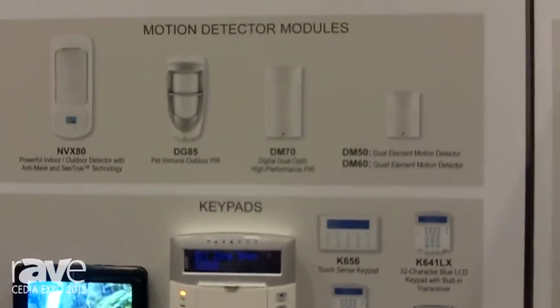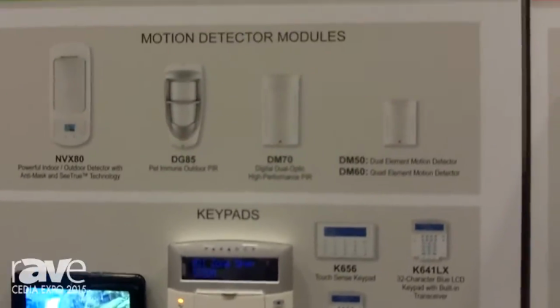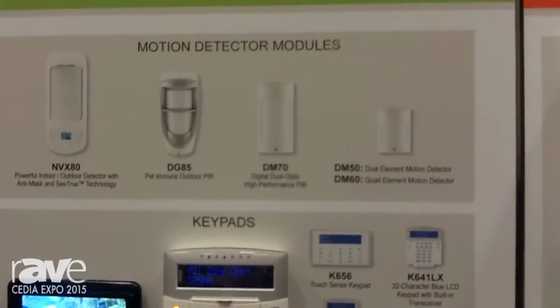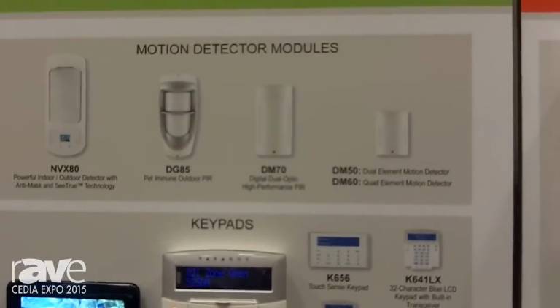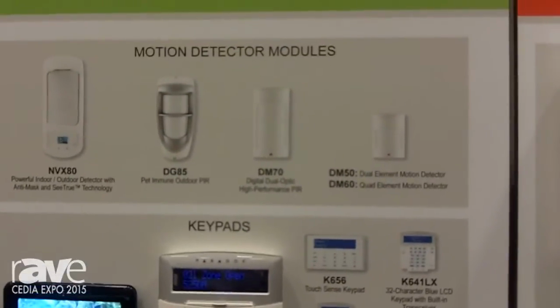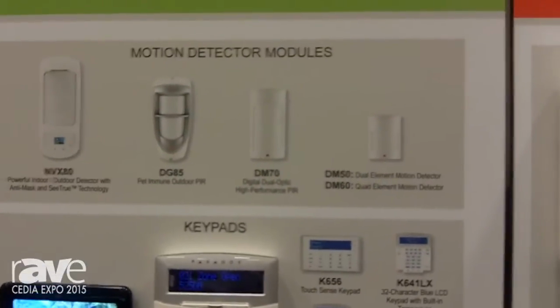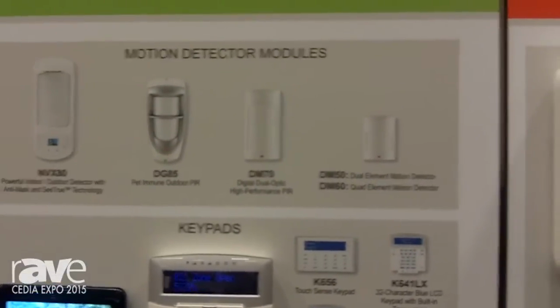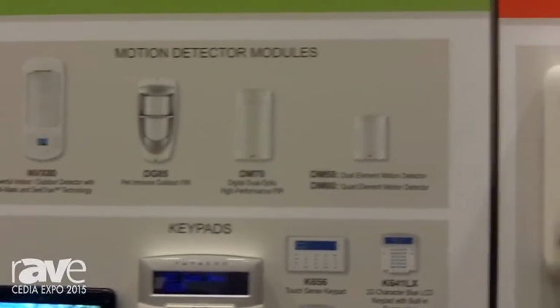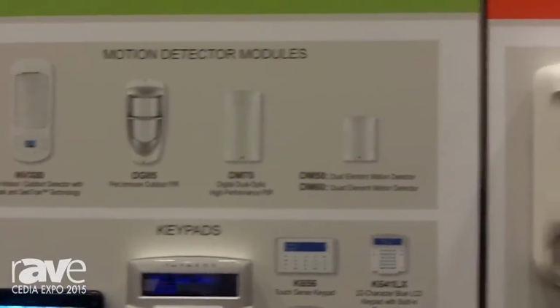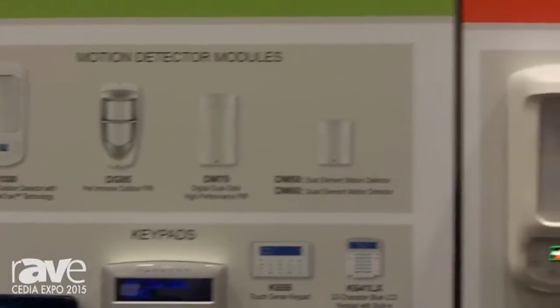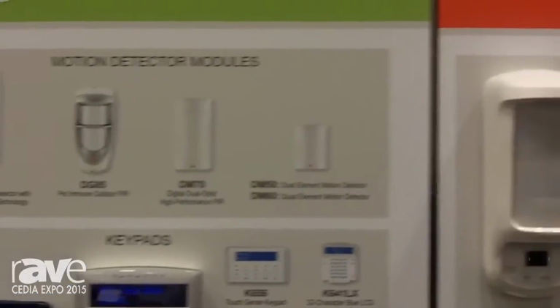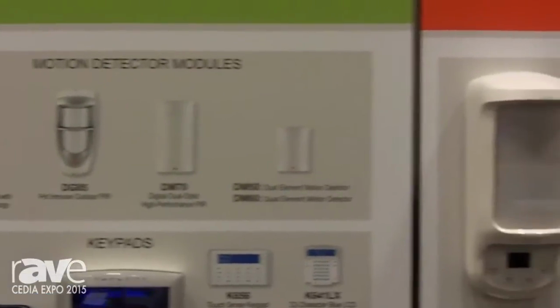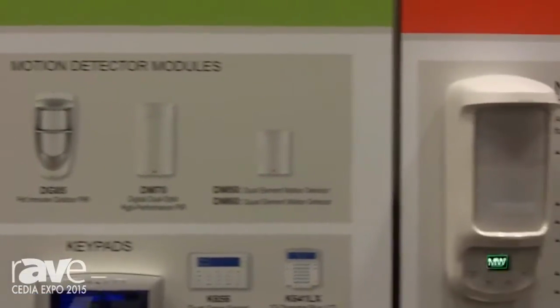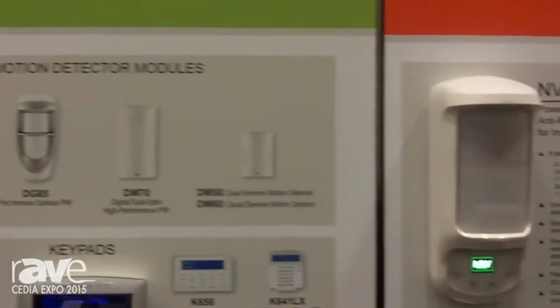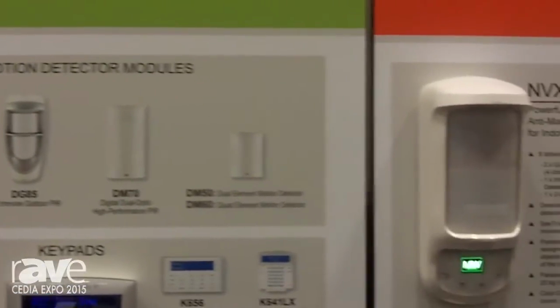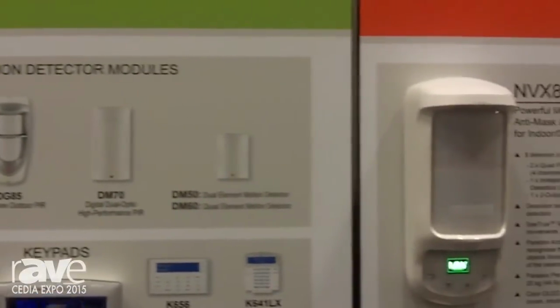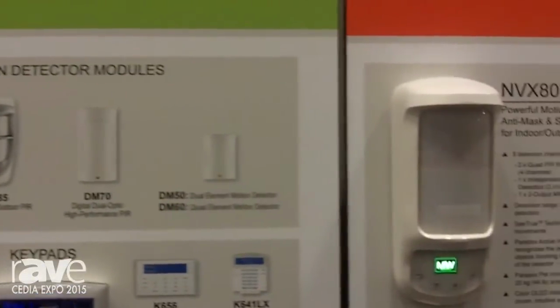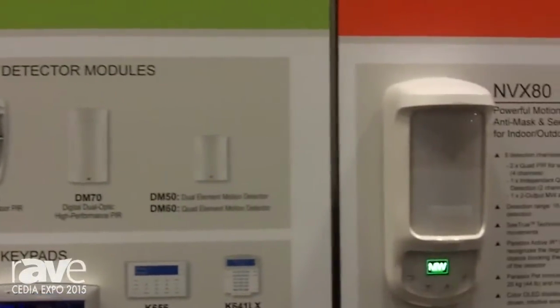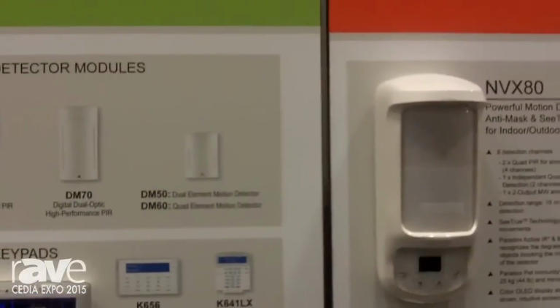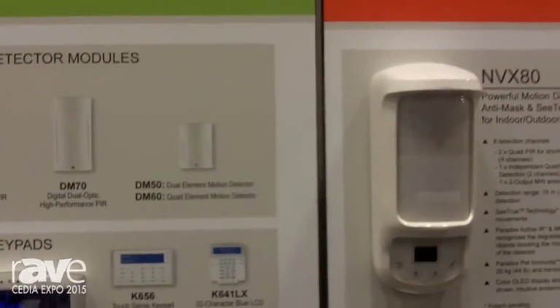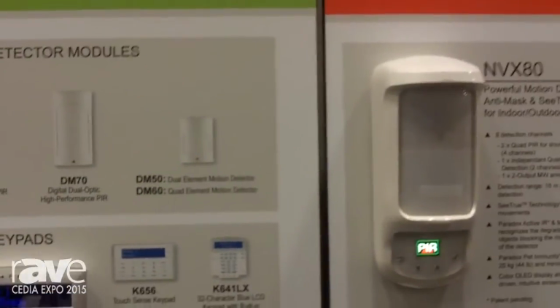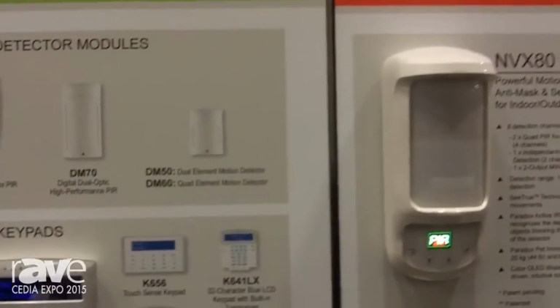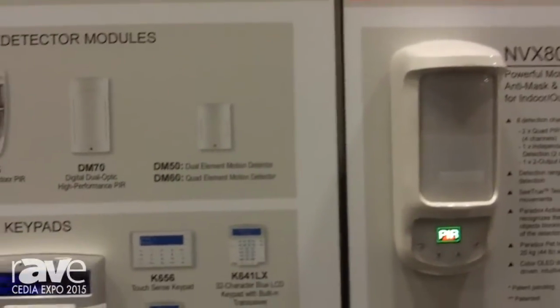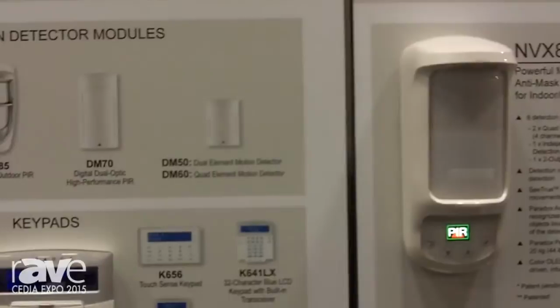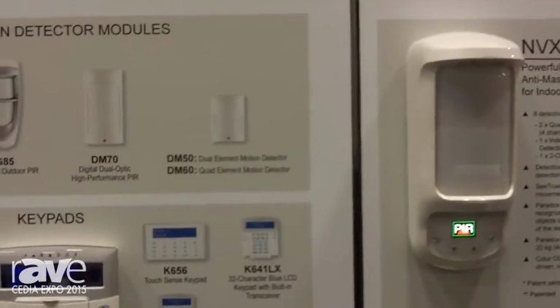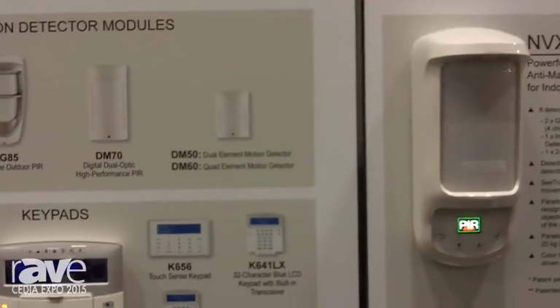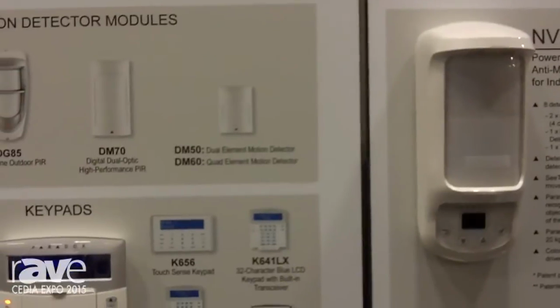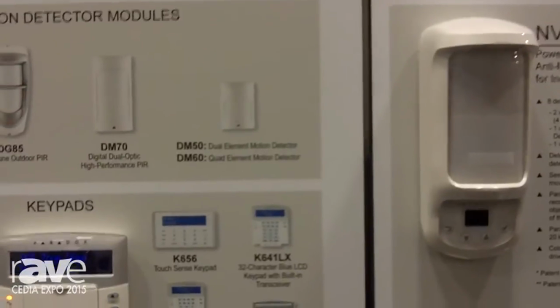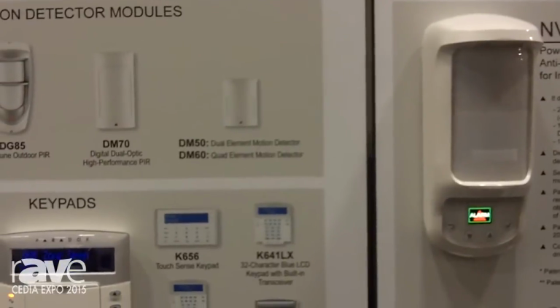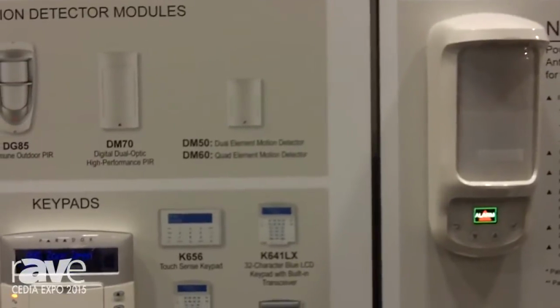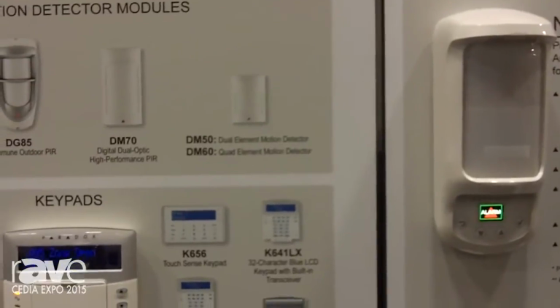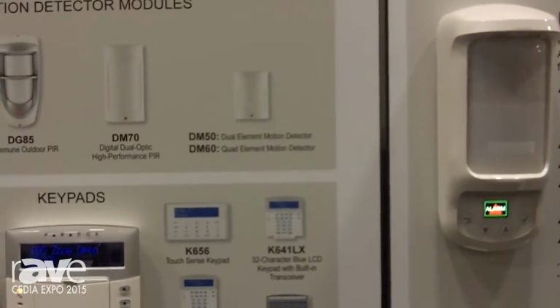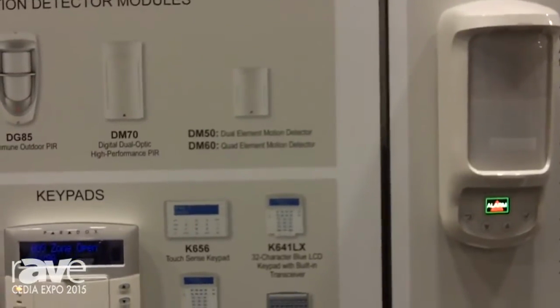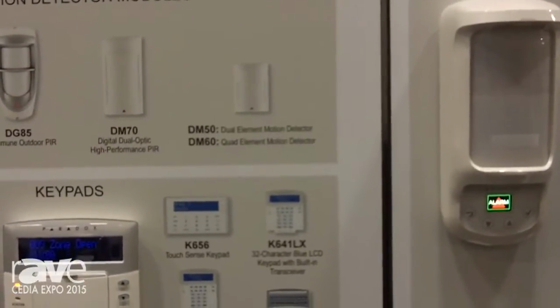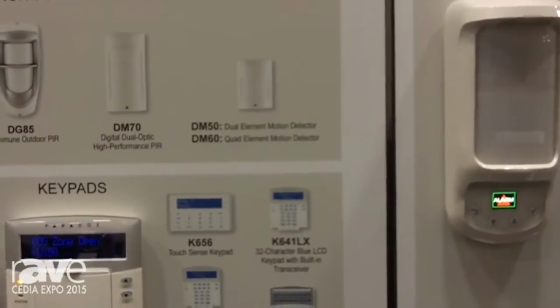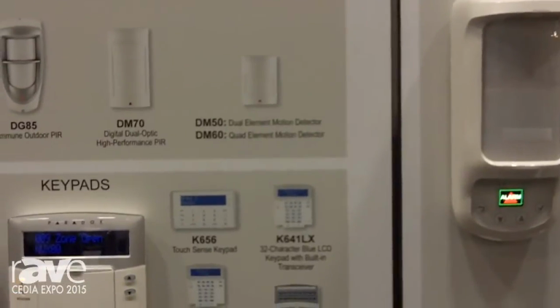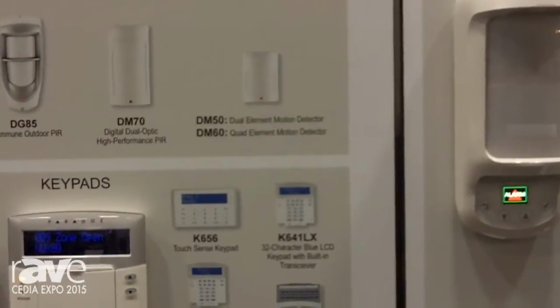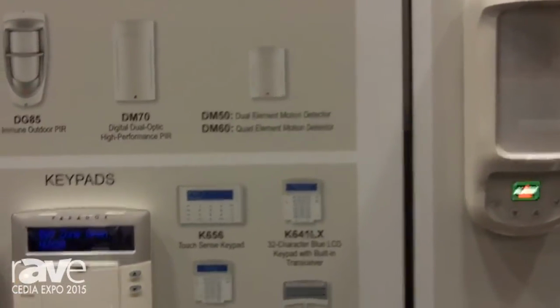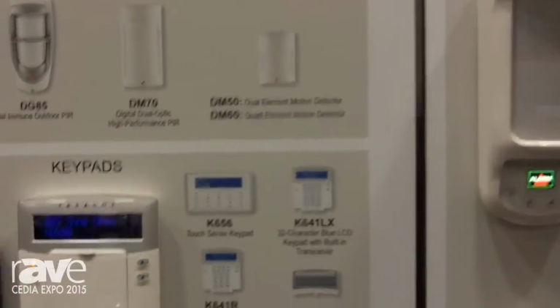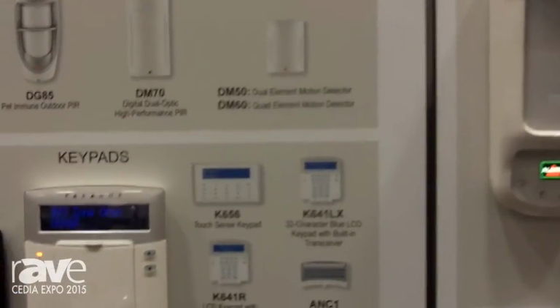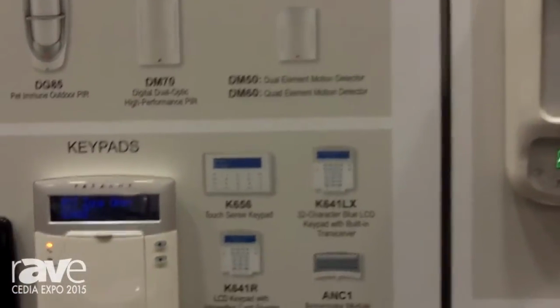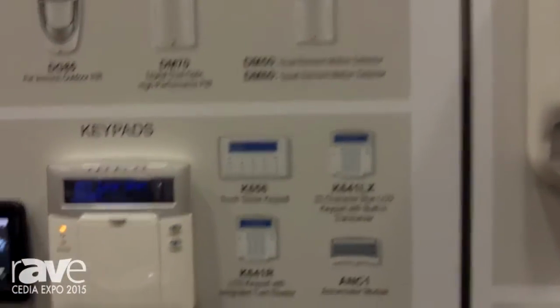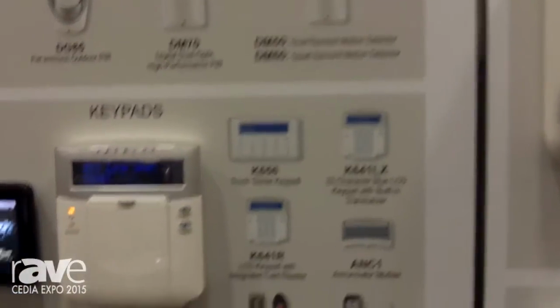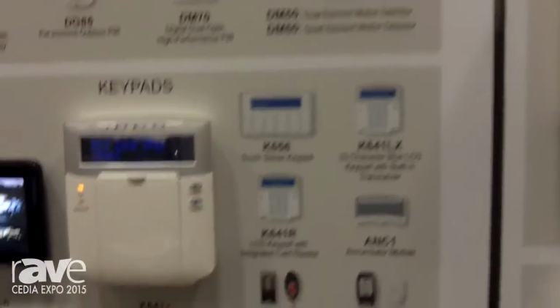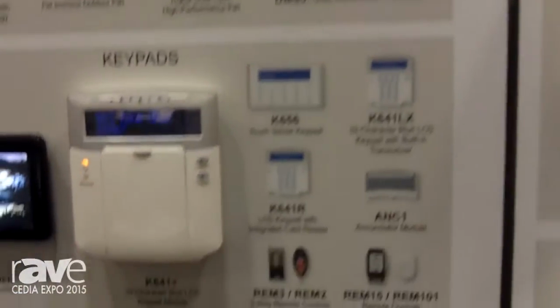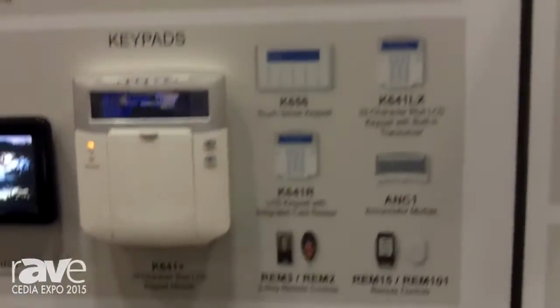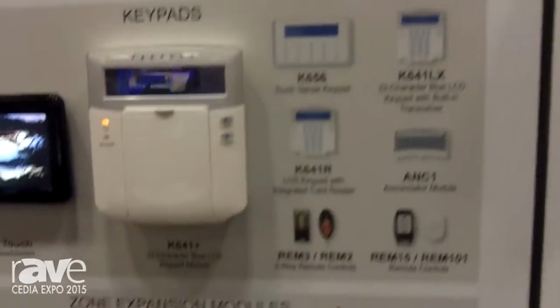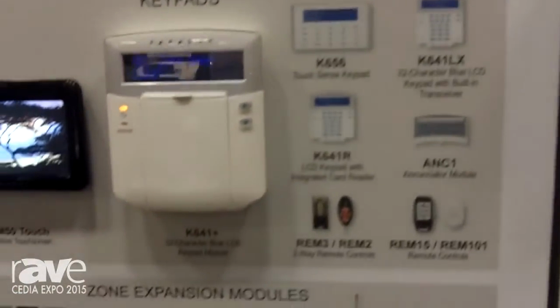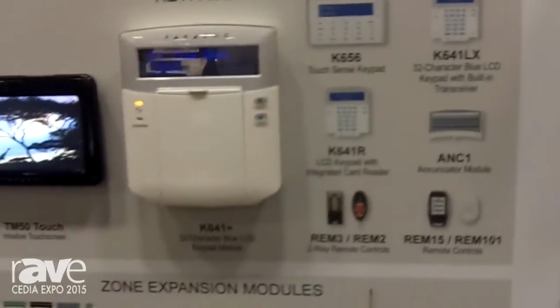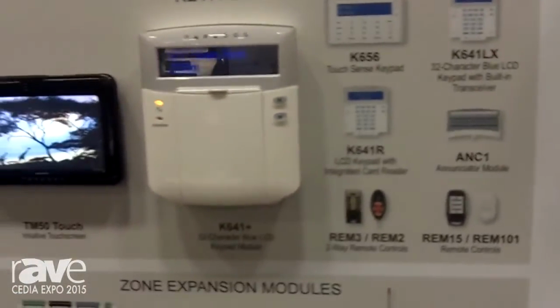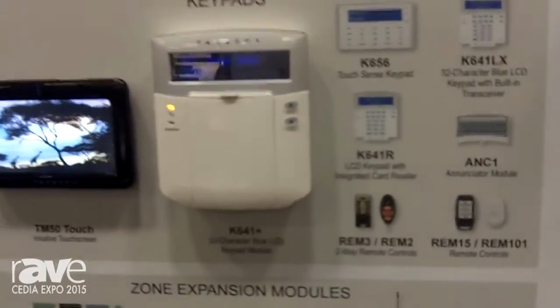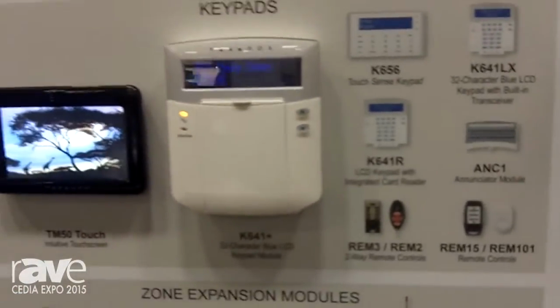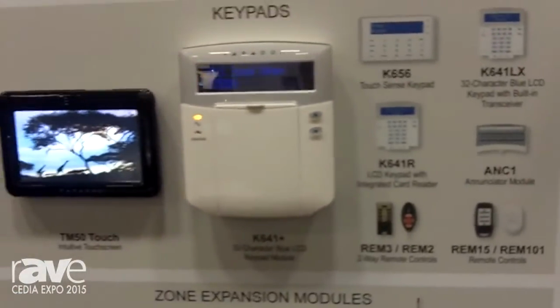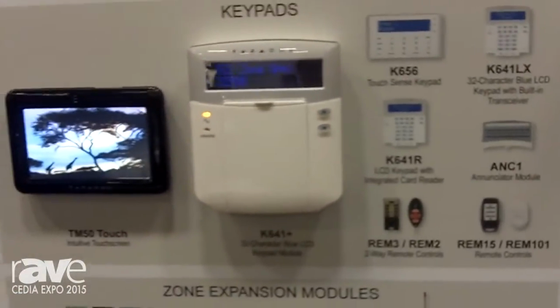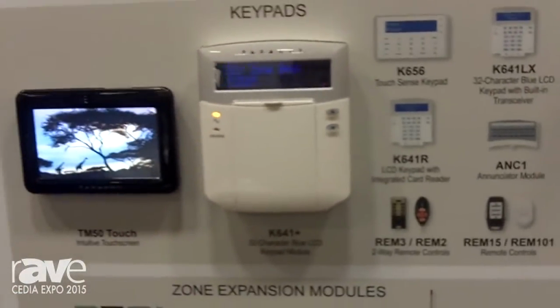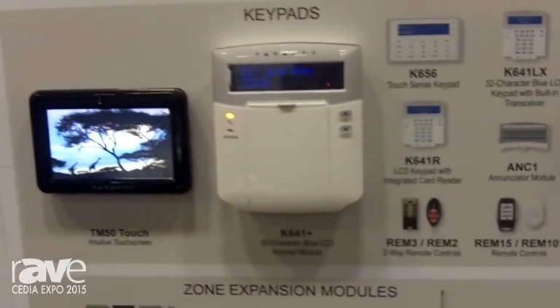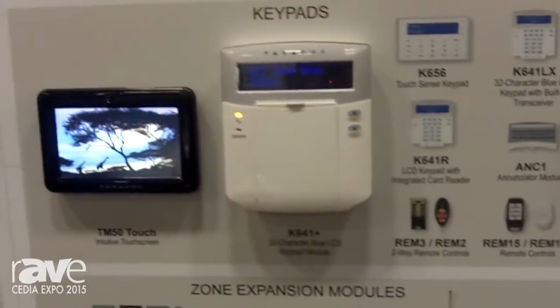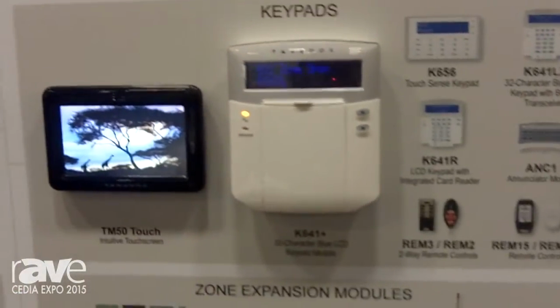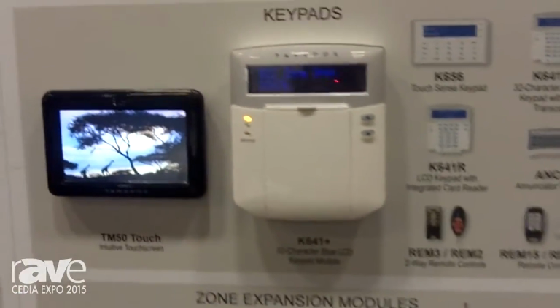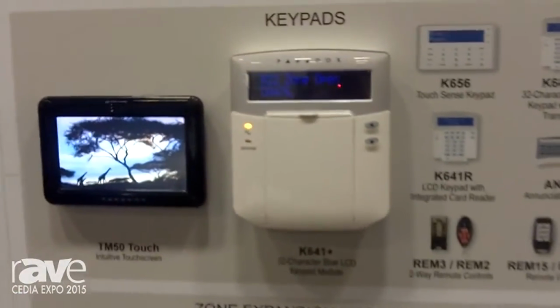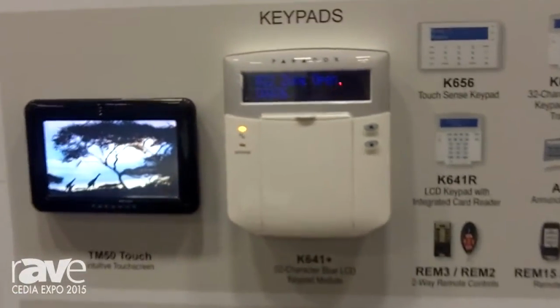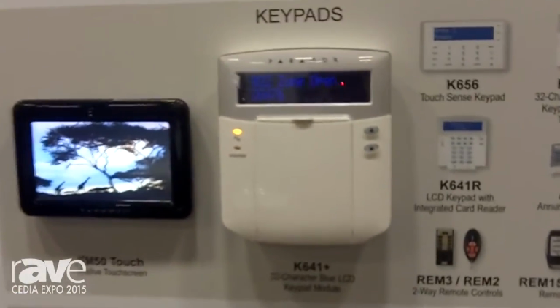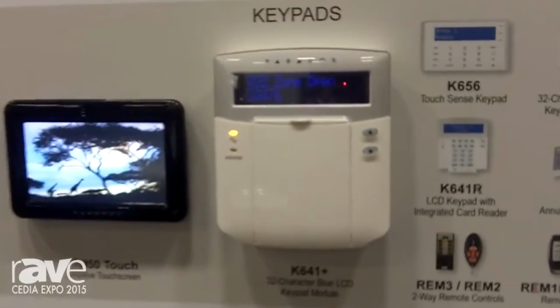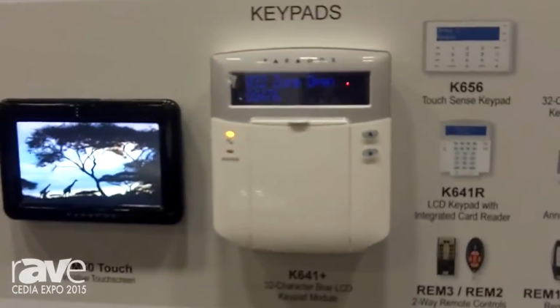We have a touchscreen TM50, which is right here in front of you. You can upload your own pictures to it.